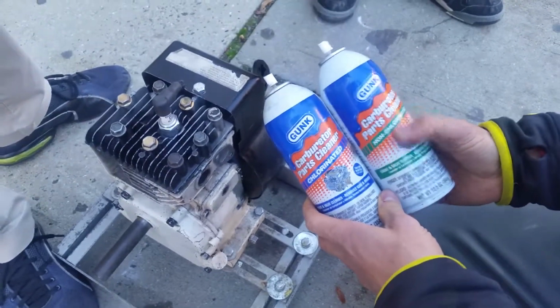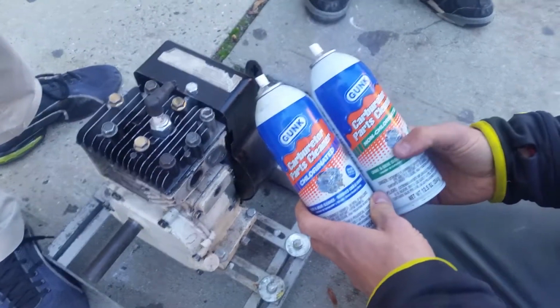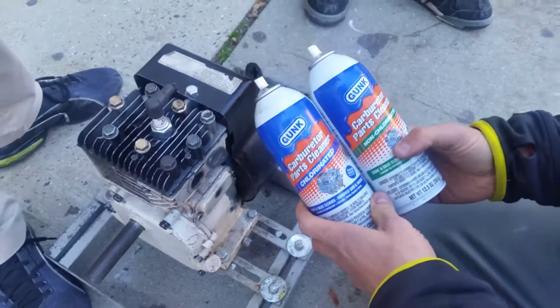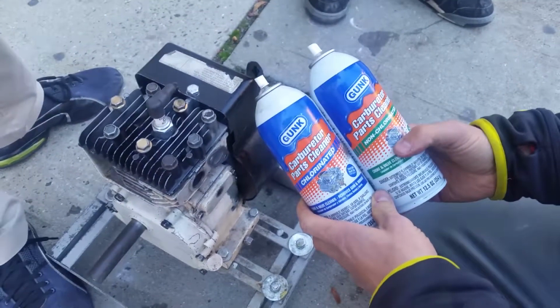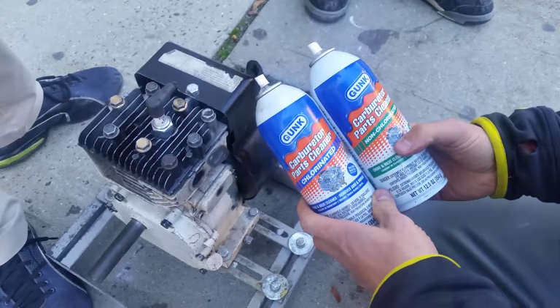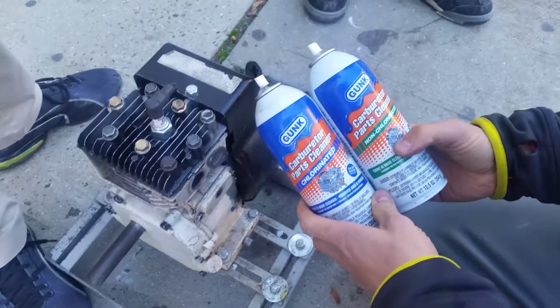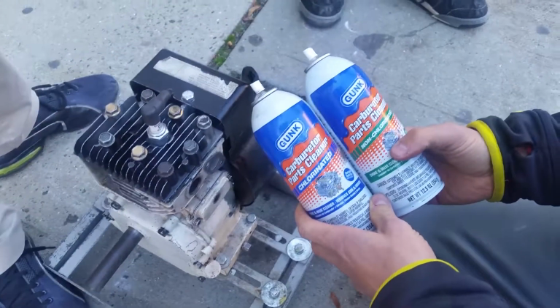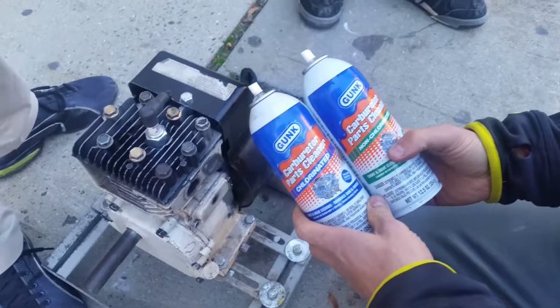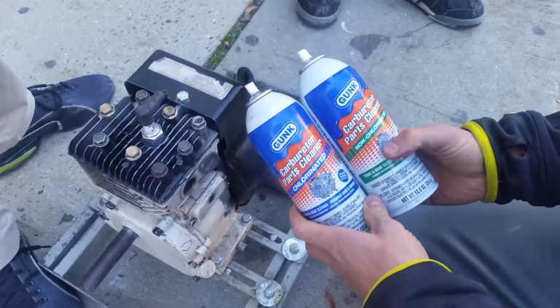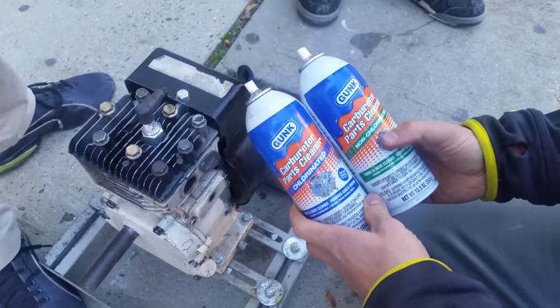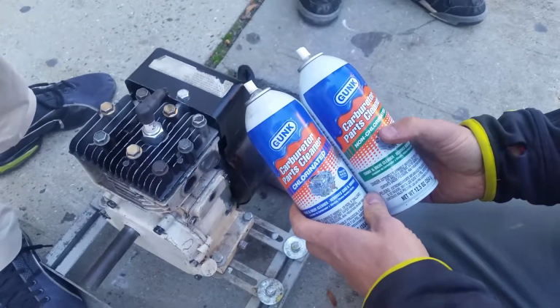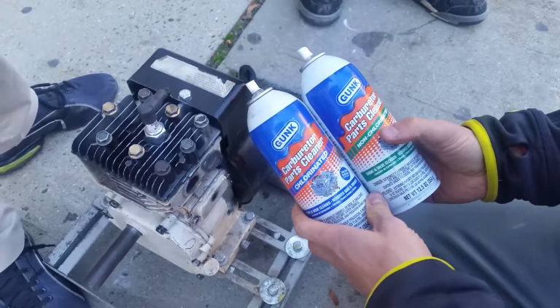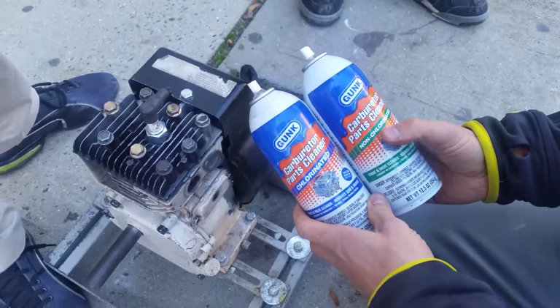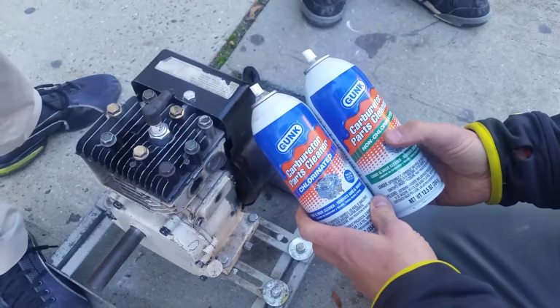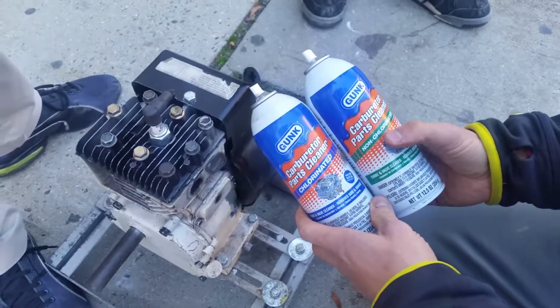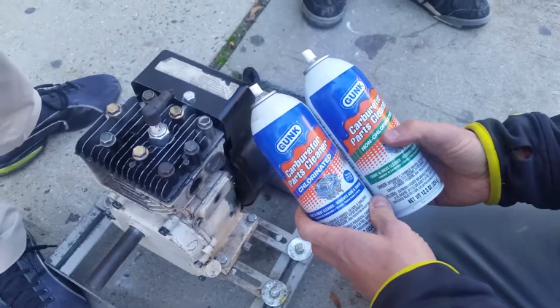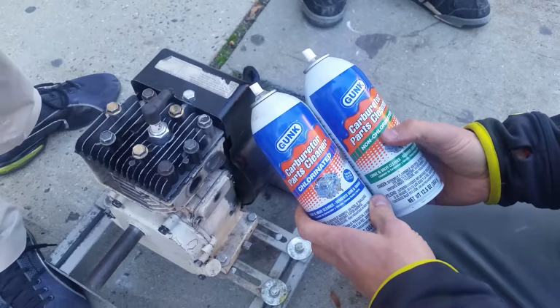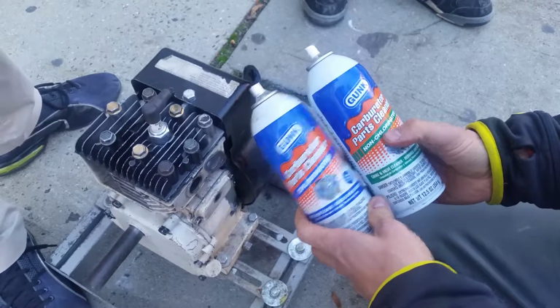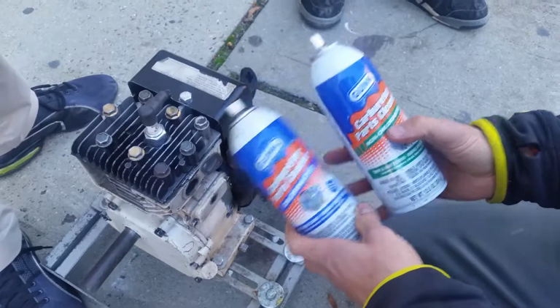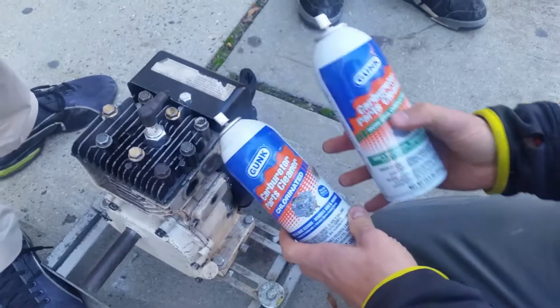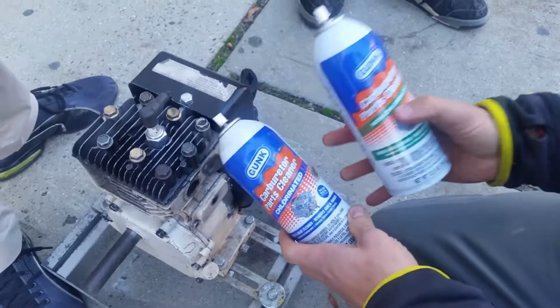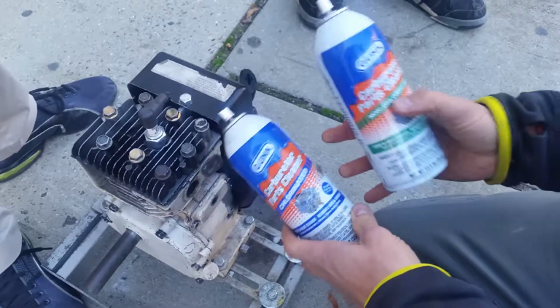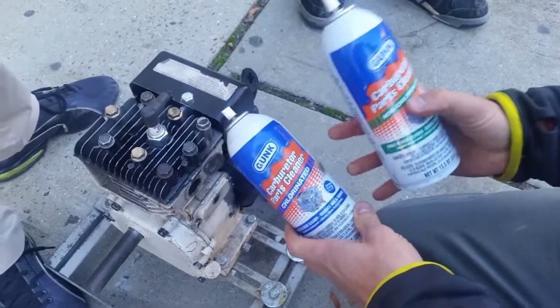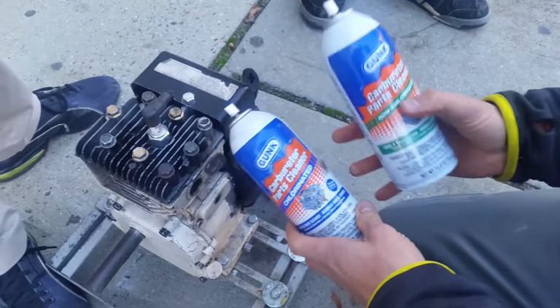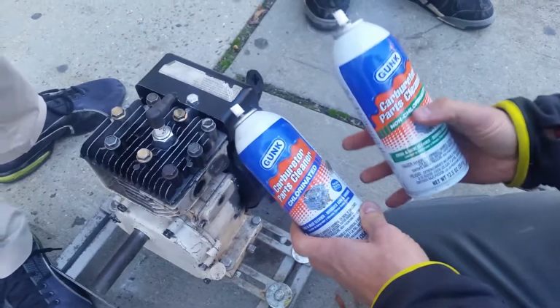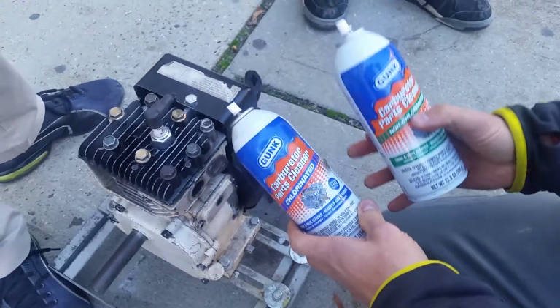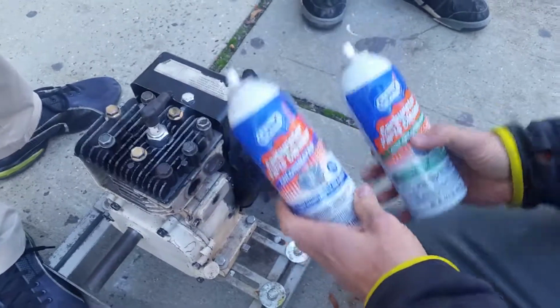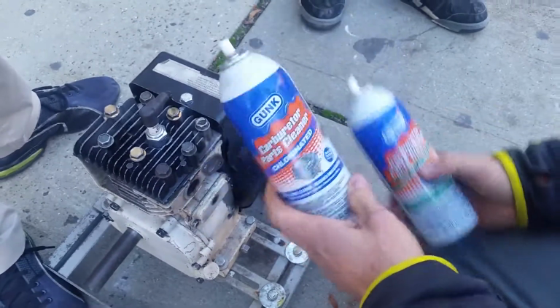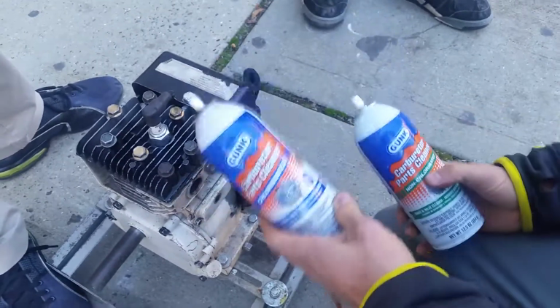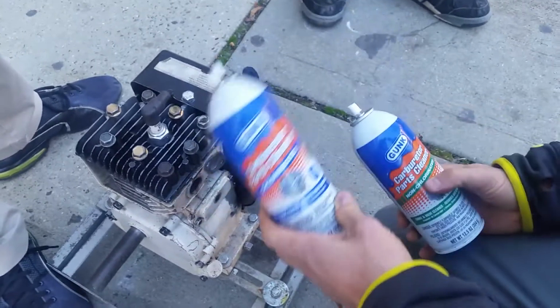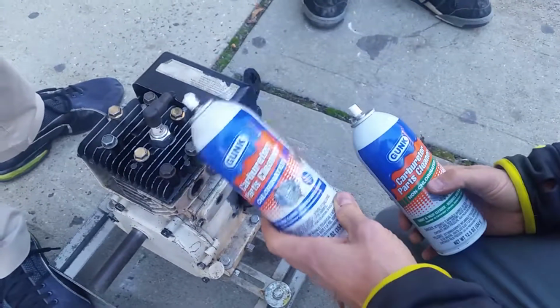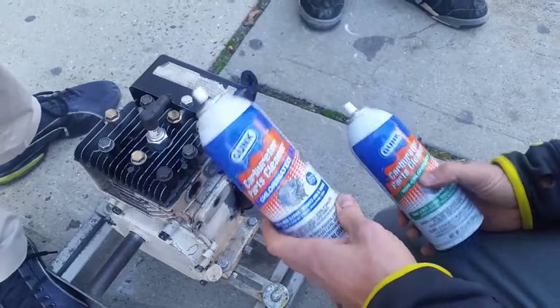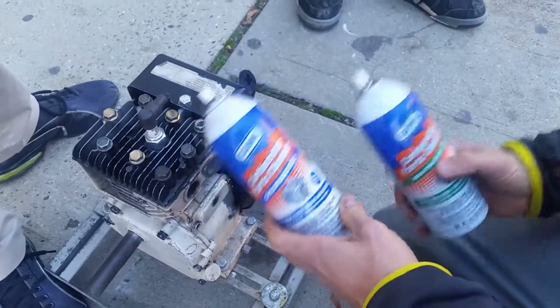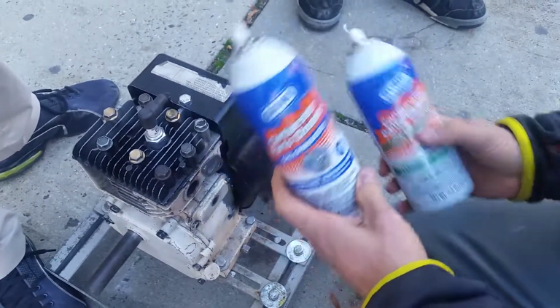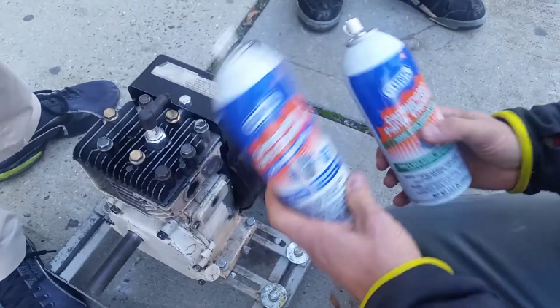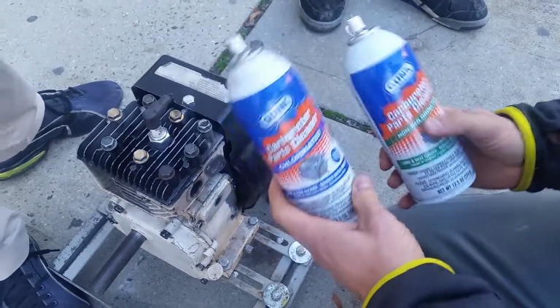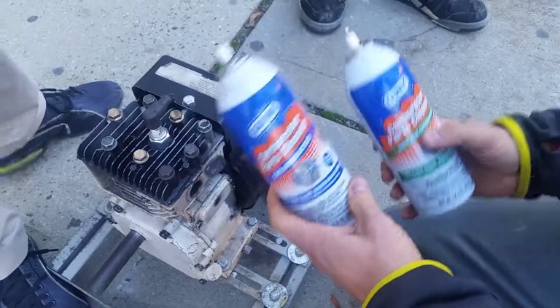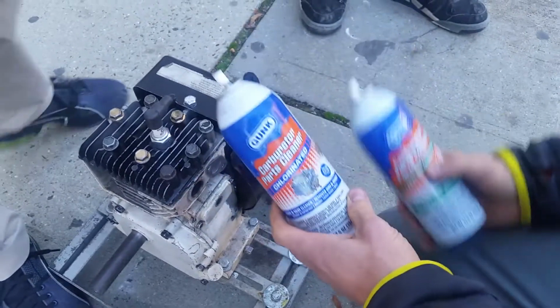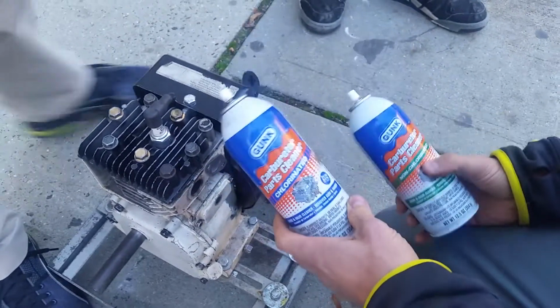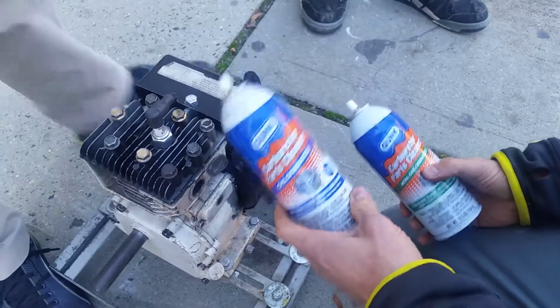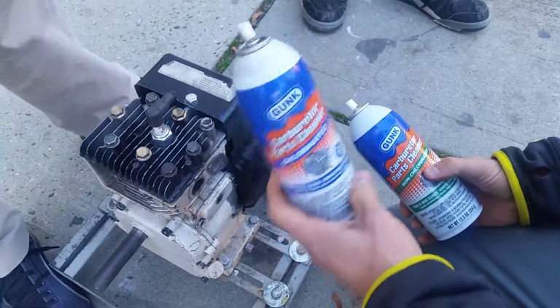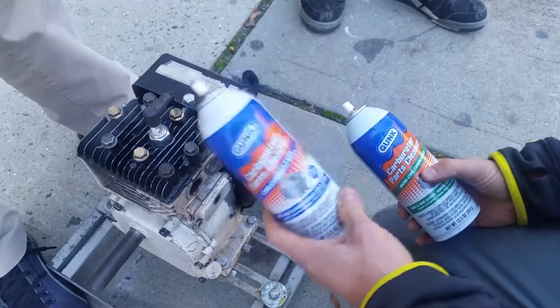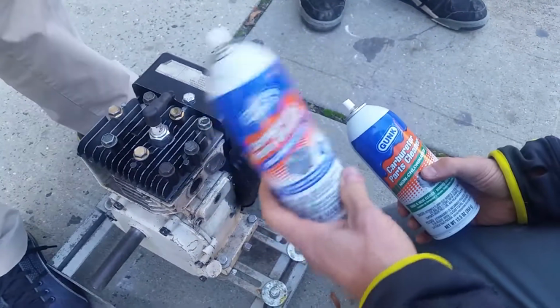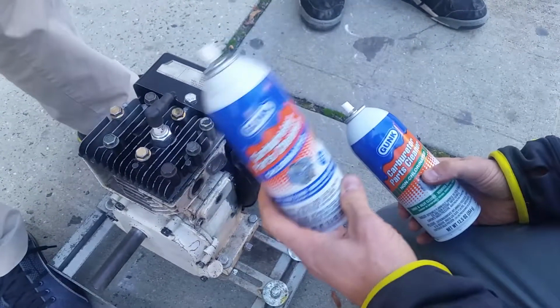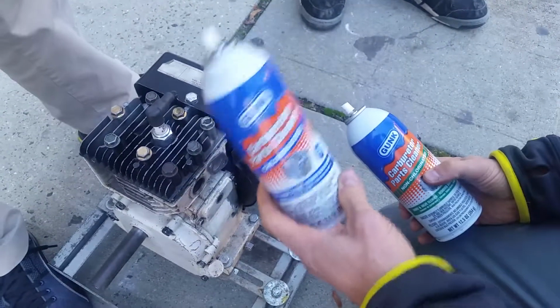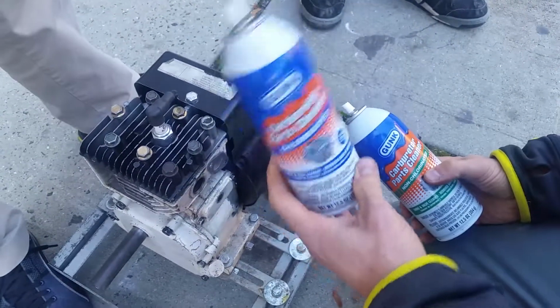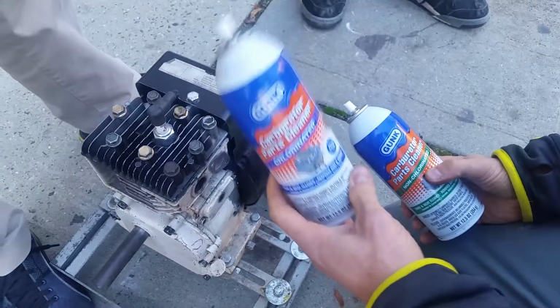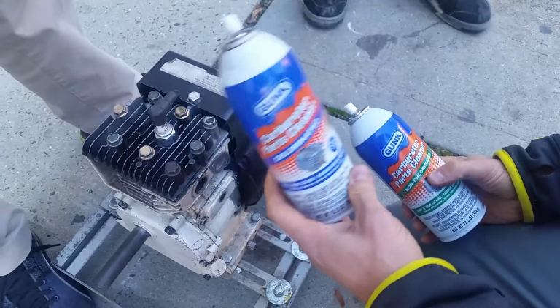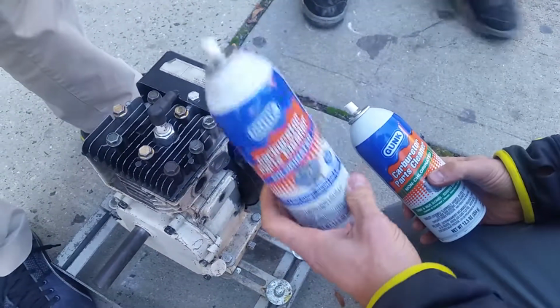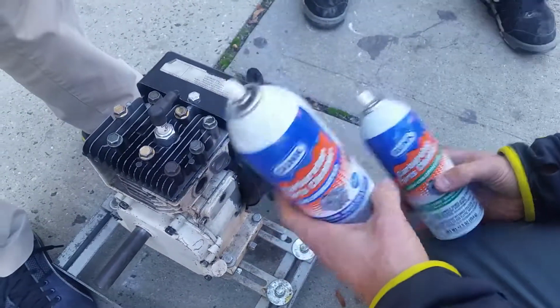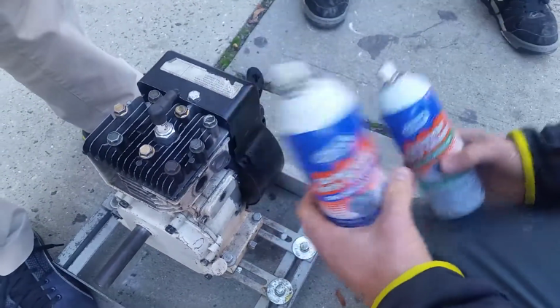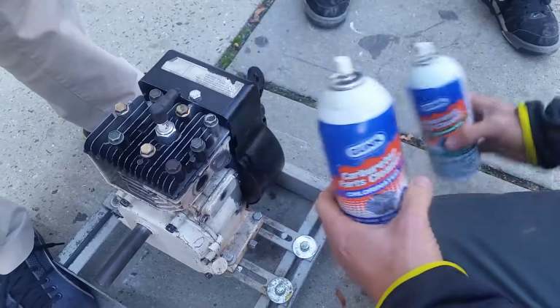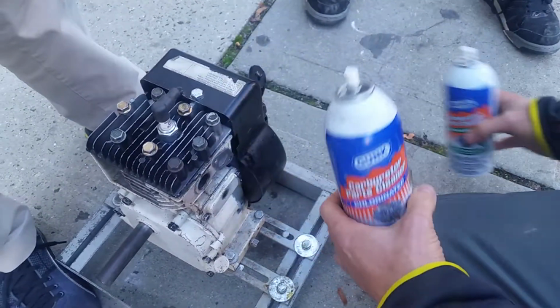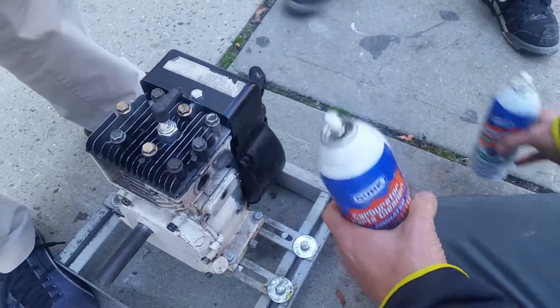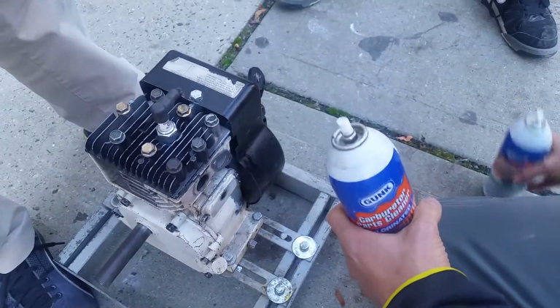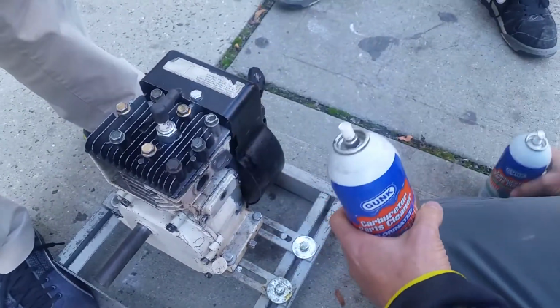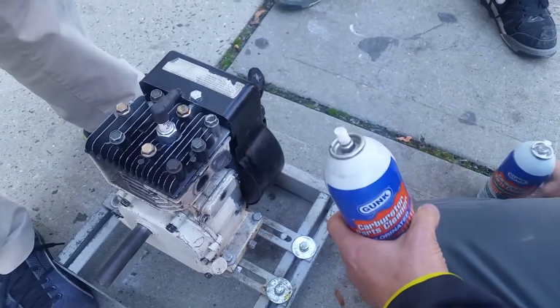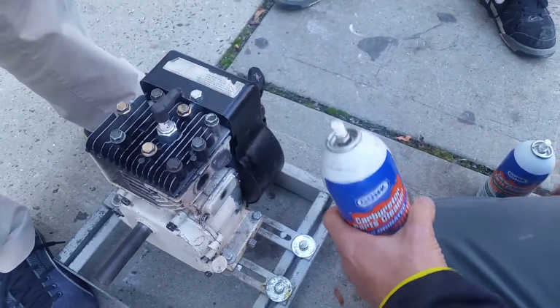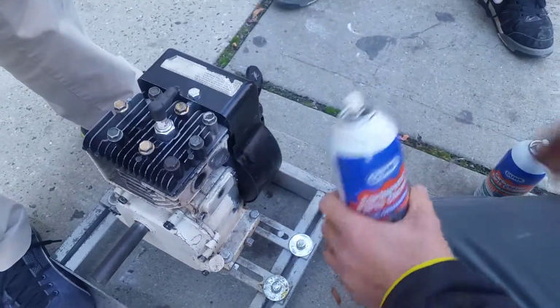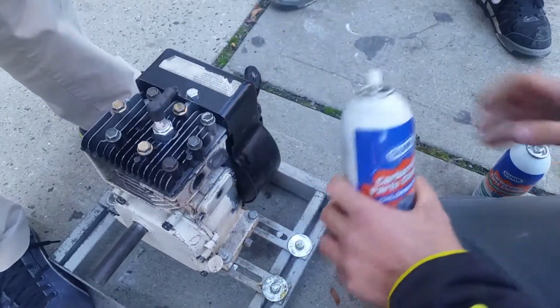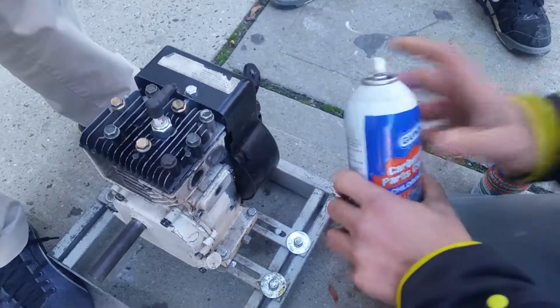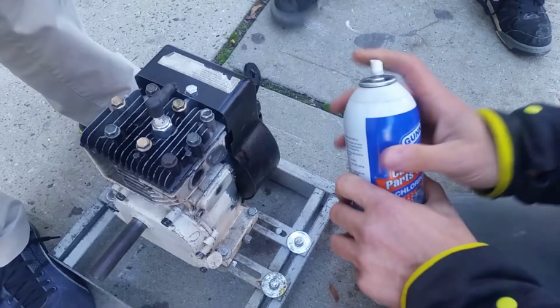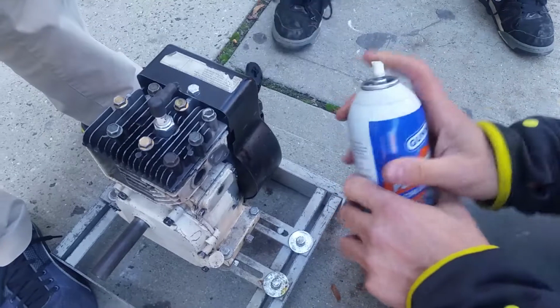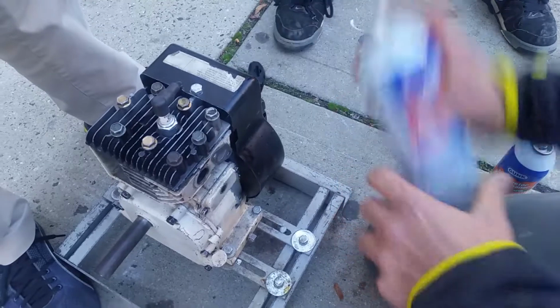What I noticed is that non-chlorinated and chlorinated have a big difference. The chlorinated will not run the engine, so I'll prove it to you right now.